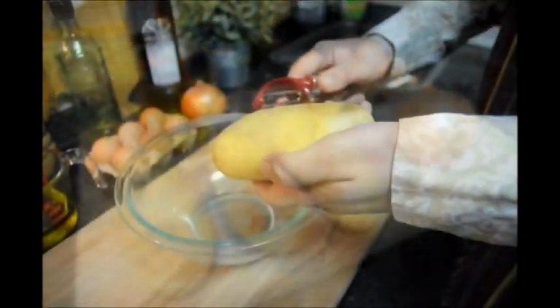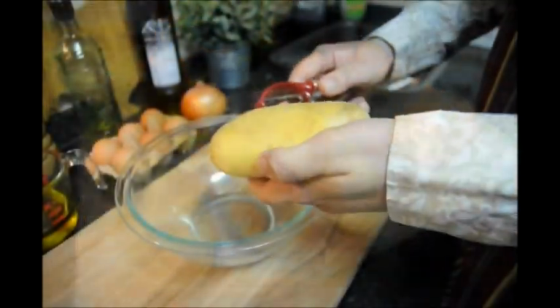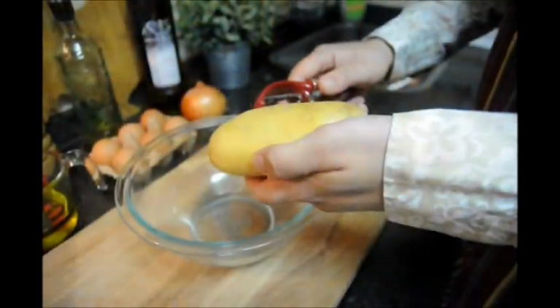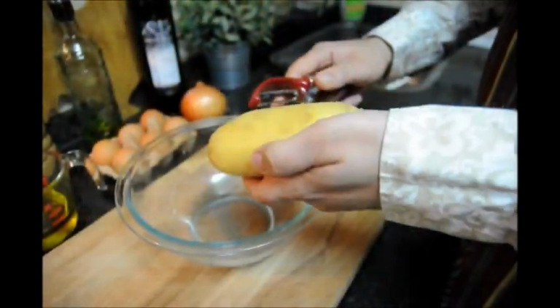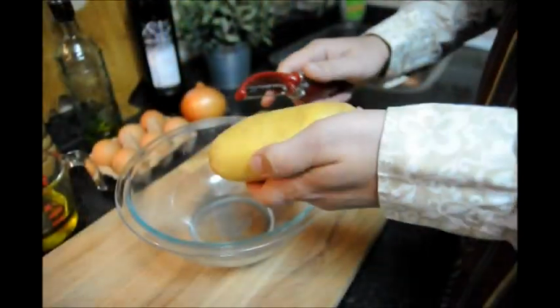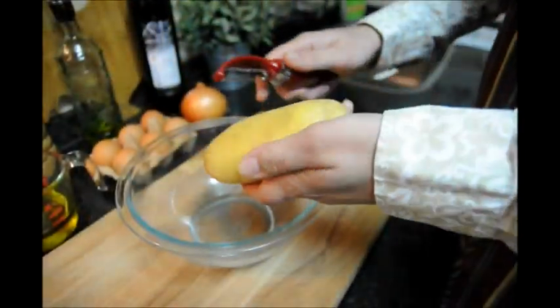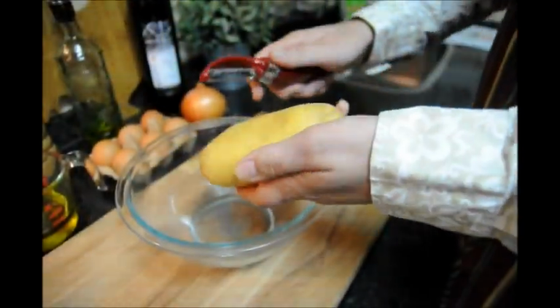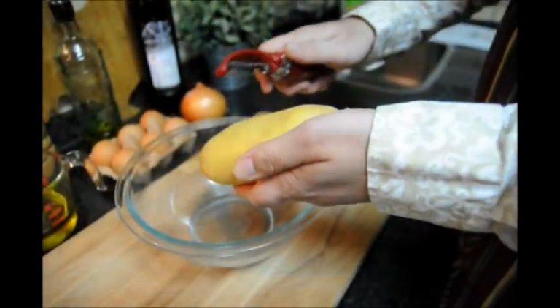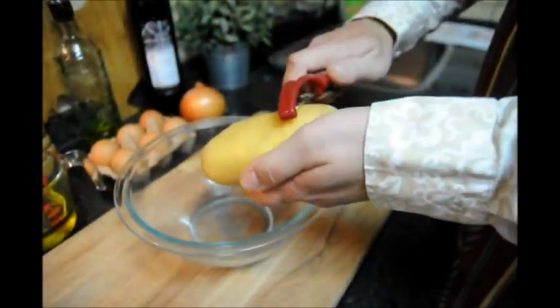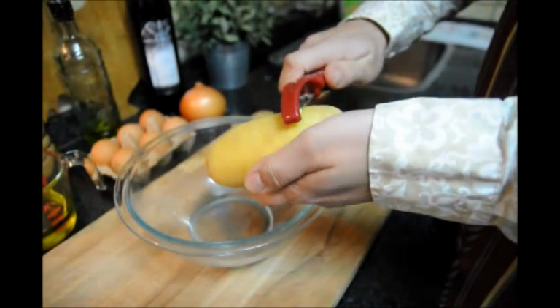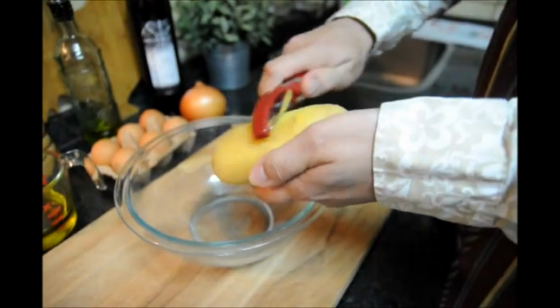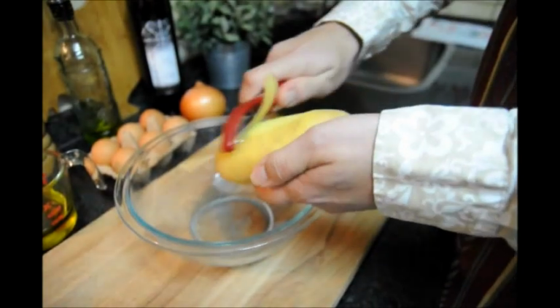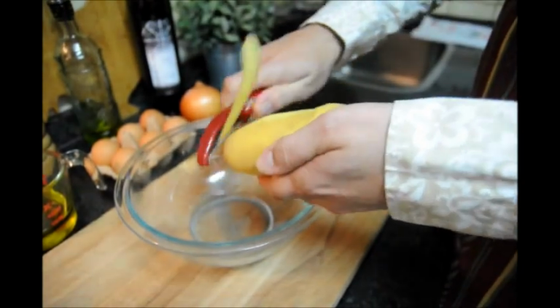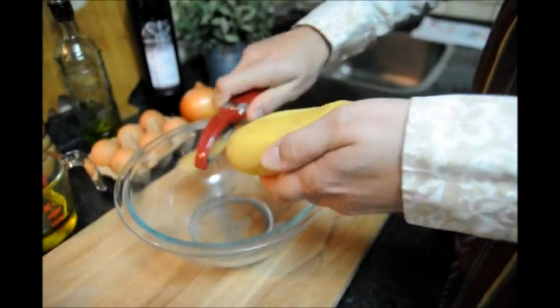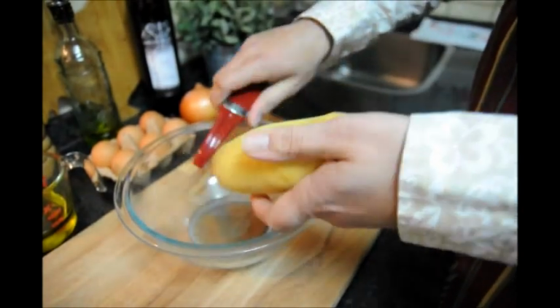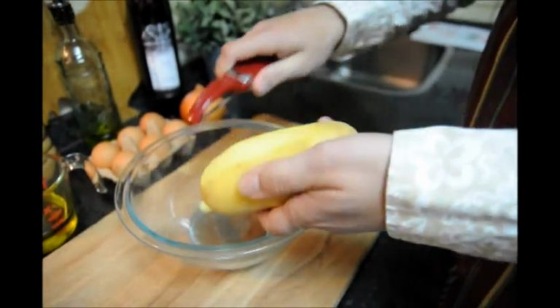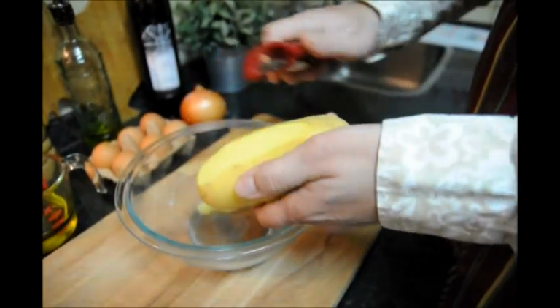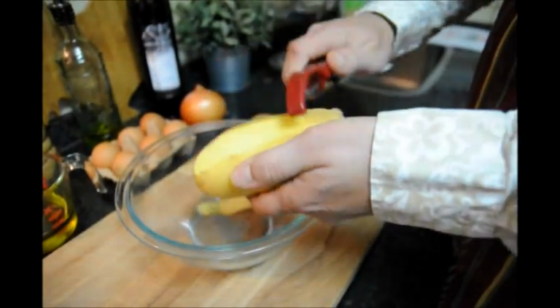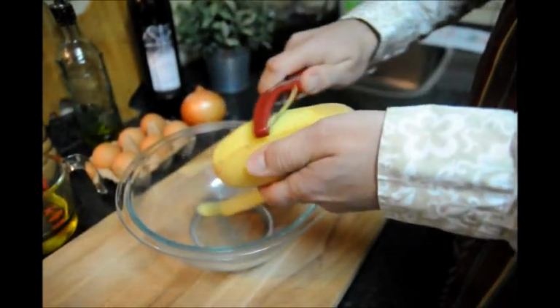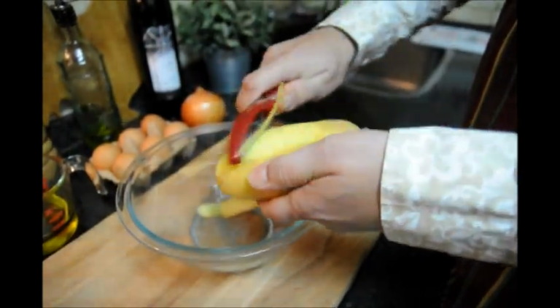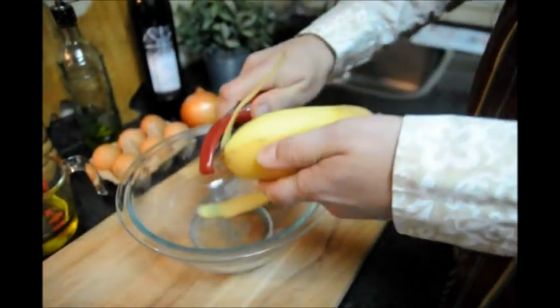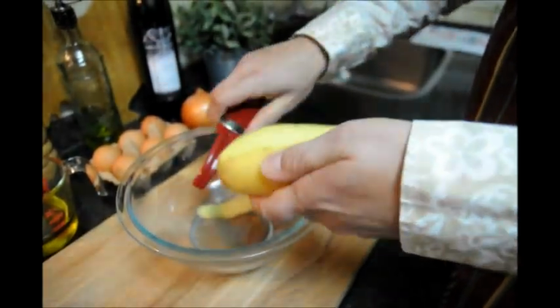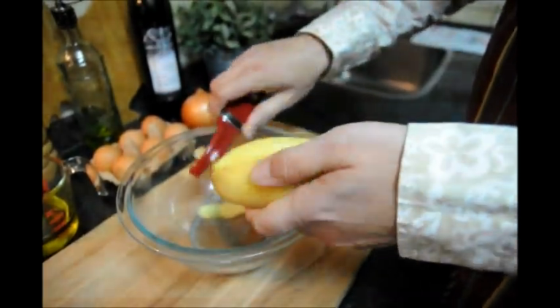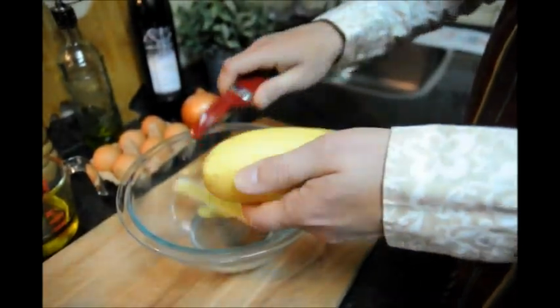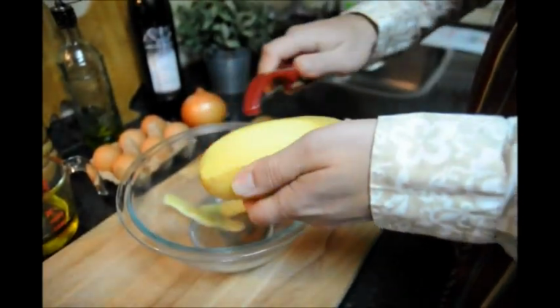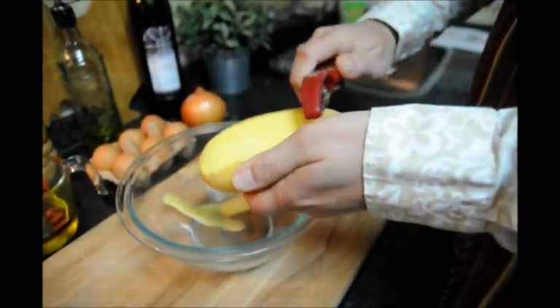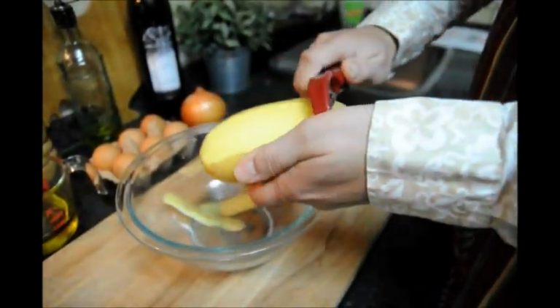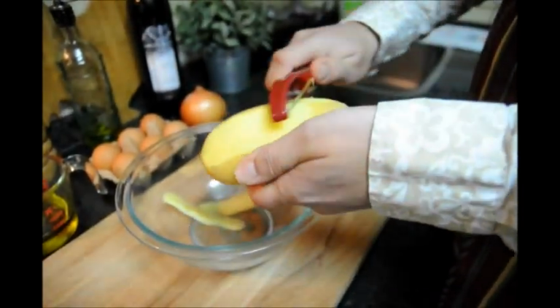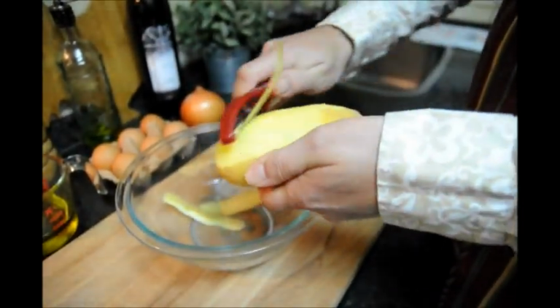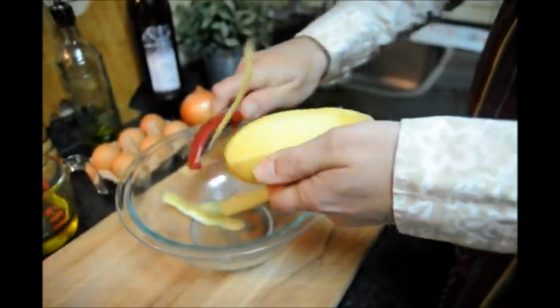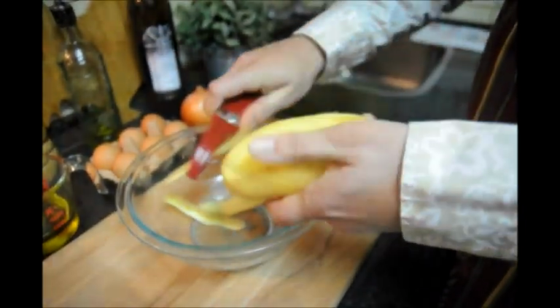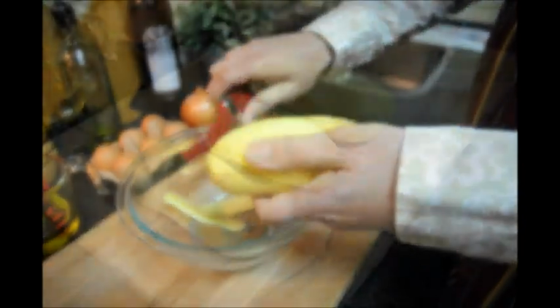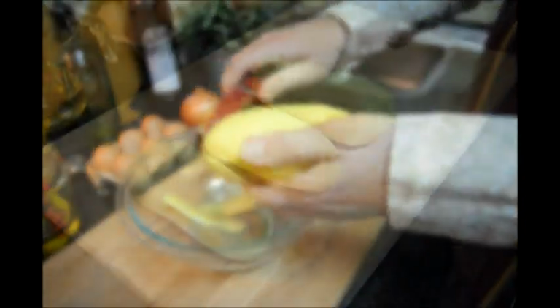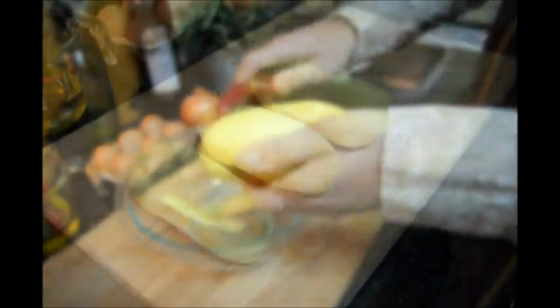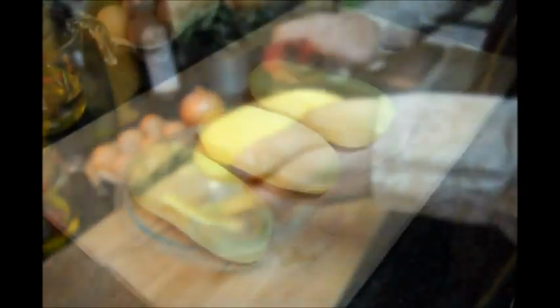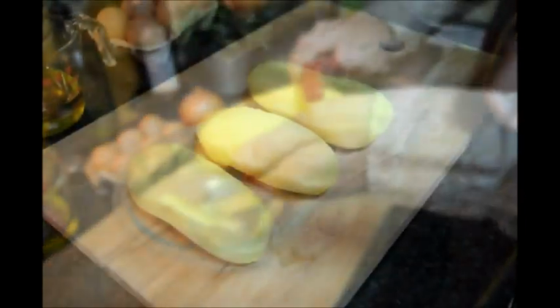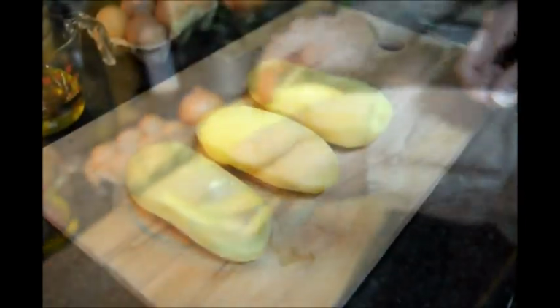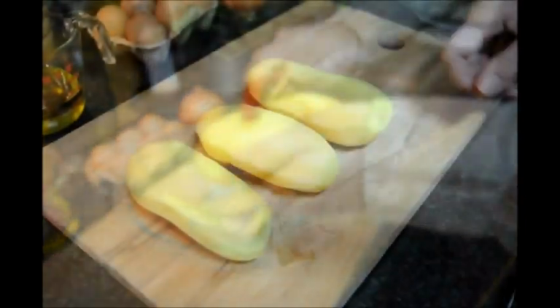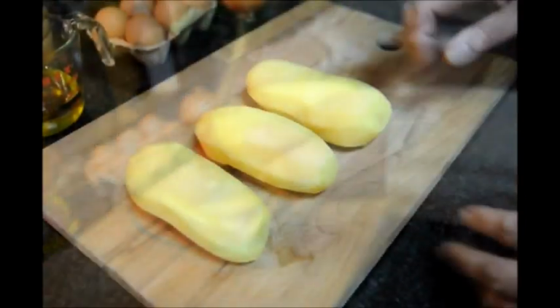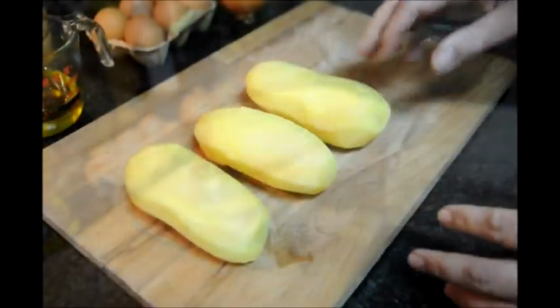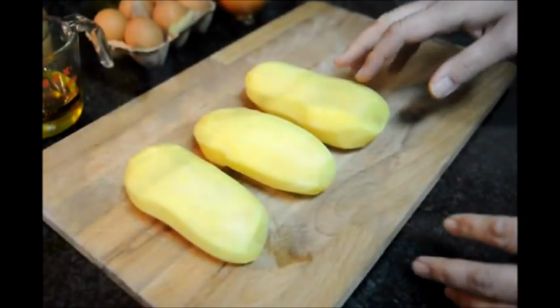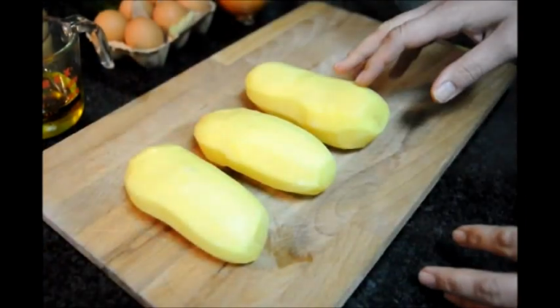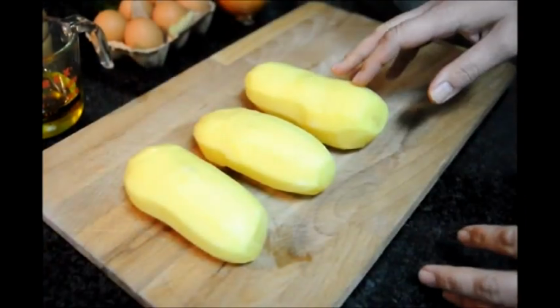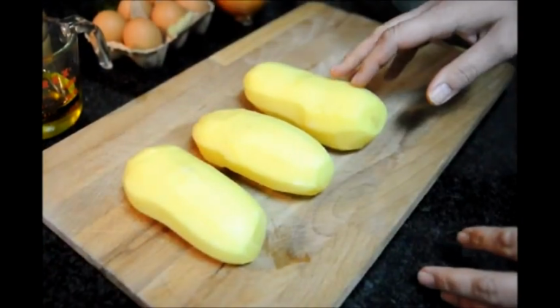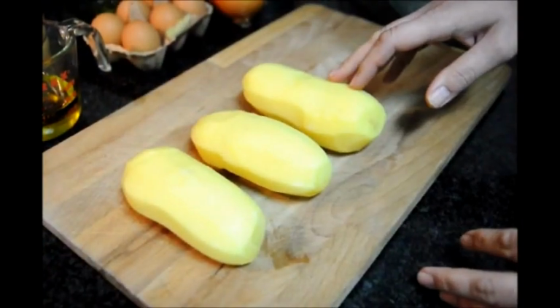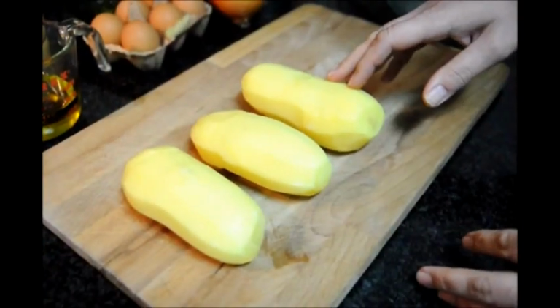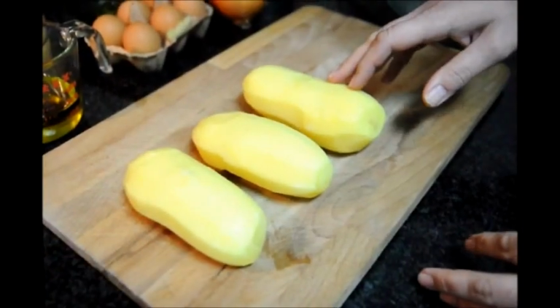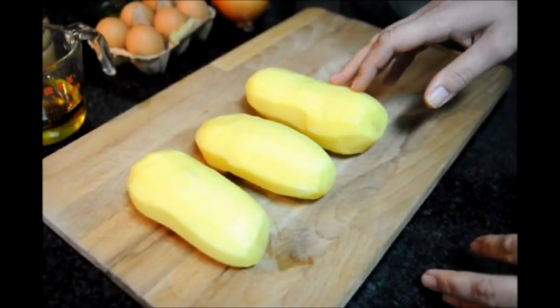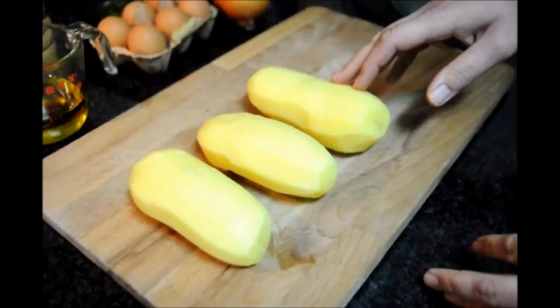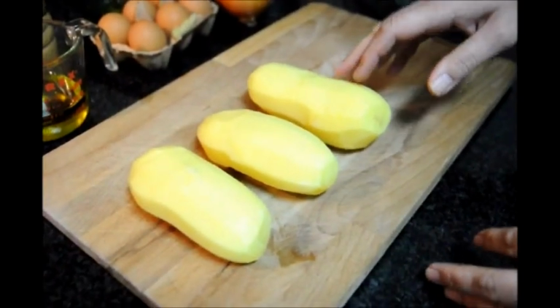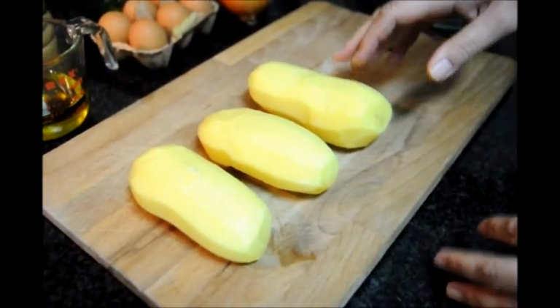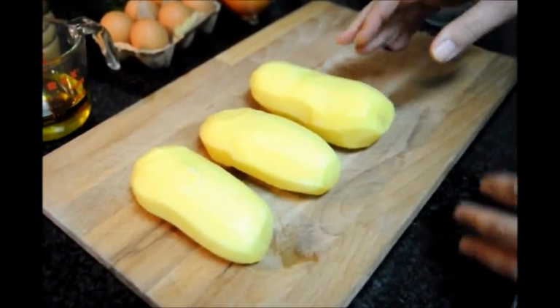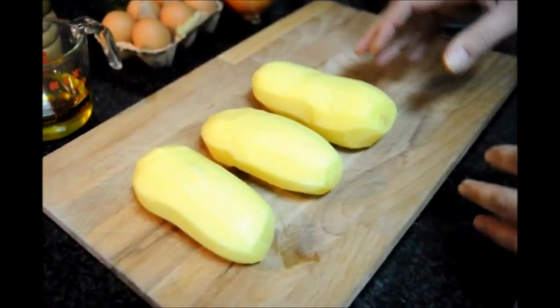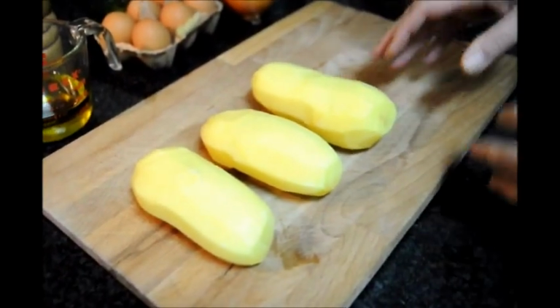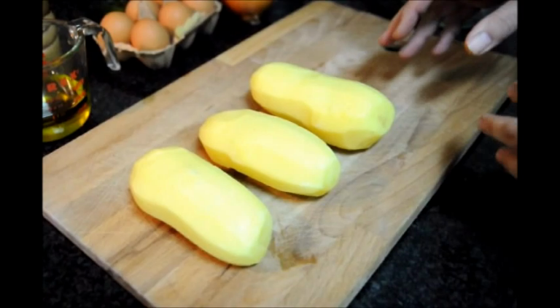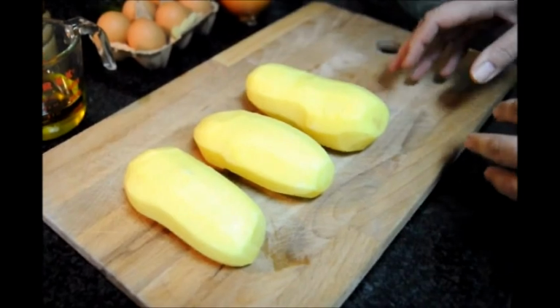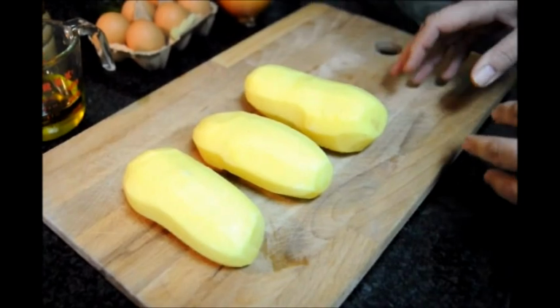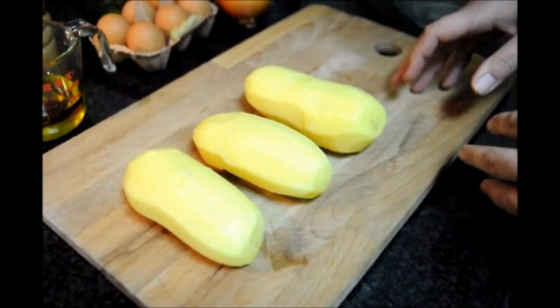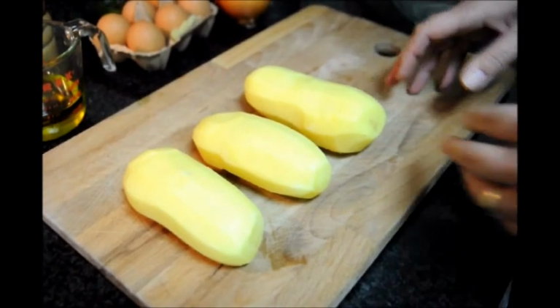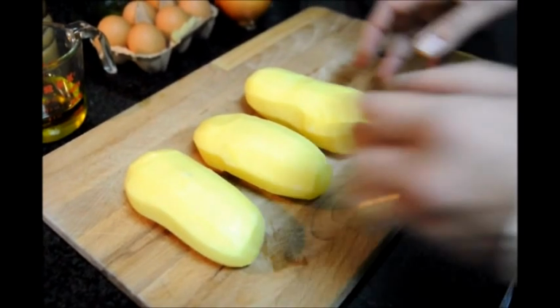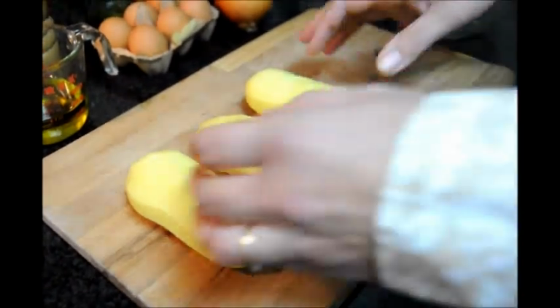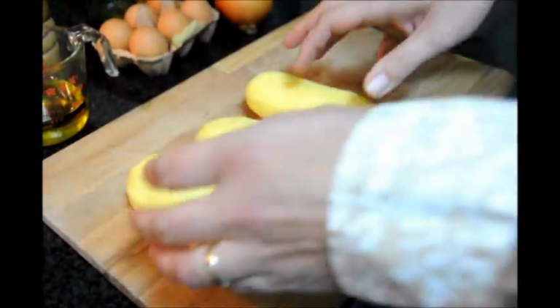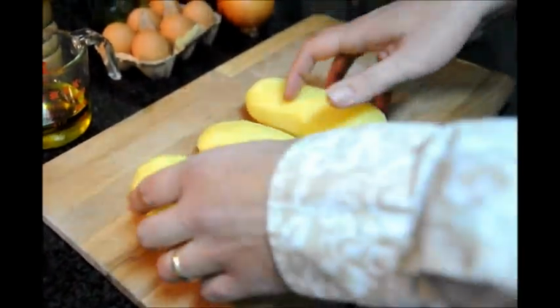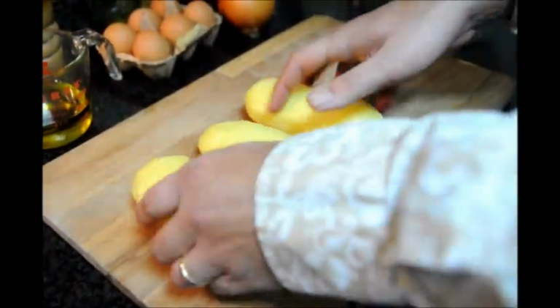The first thing we're going to do is peel our potatoes. We have our three russet potatoes peeled. Now we're going to go ahead and wash them and pat them dry.